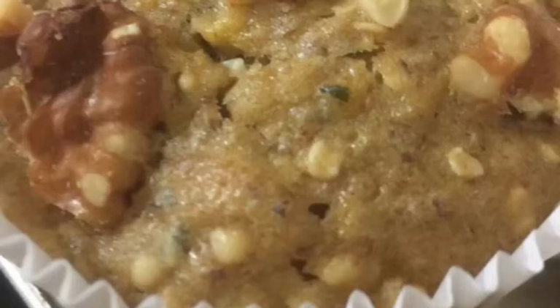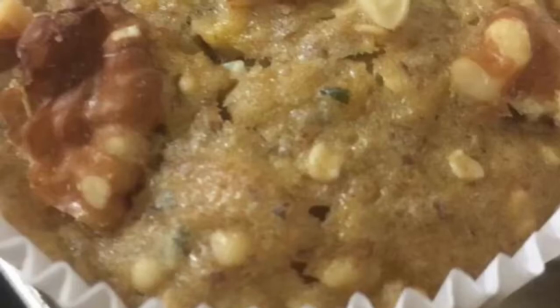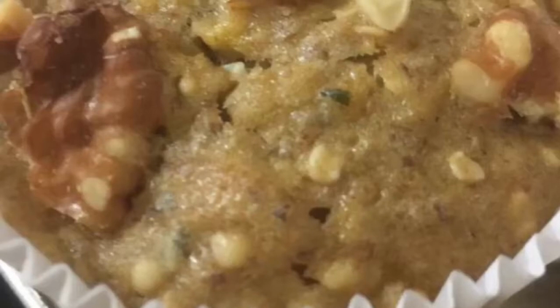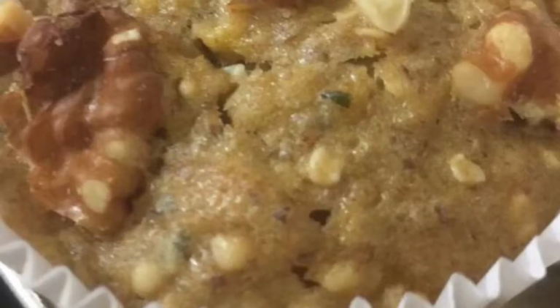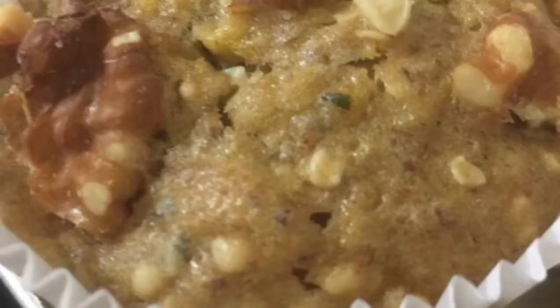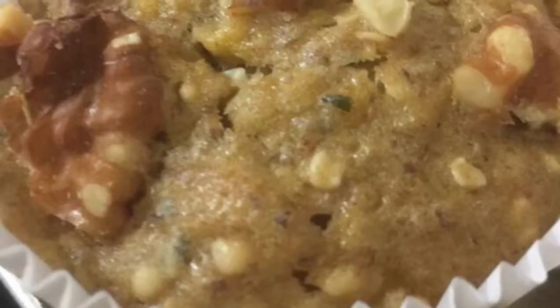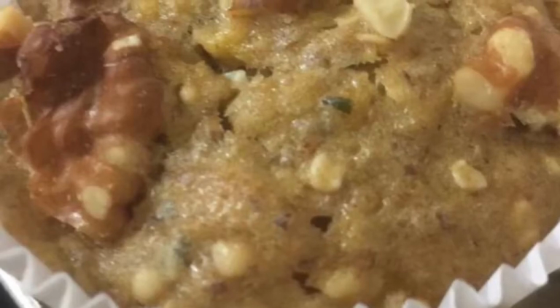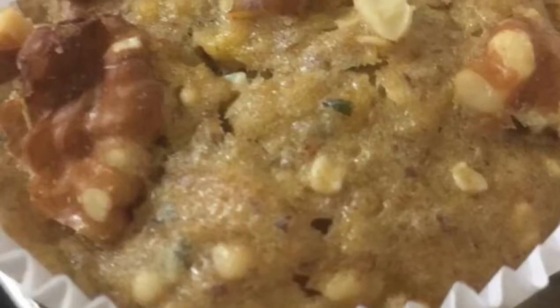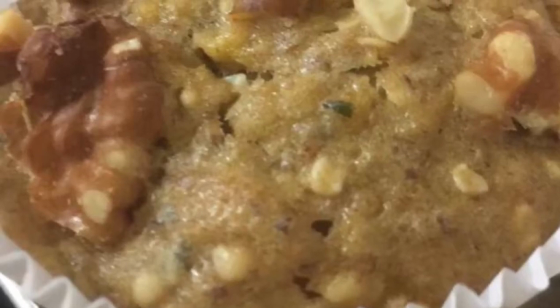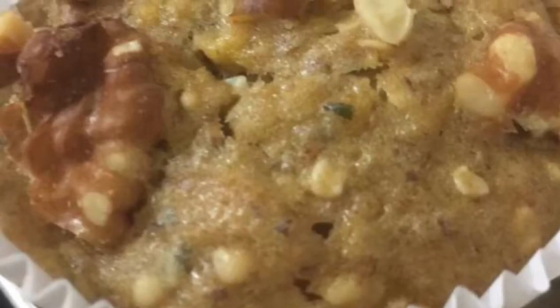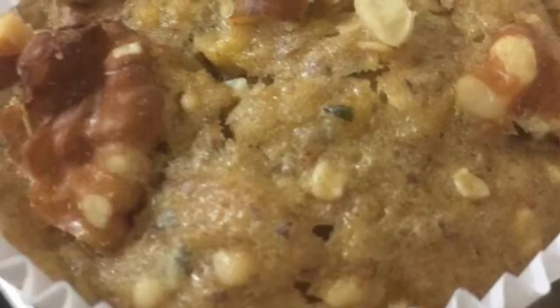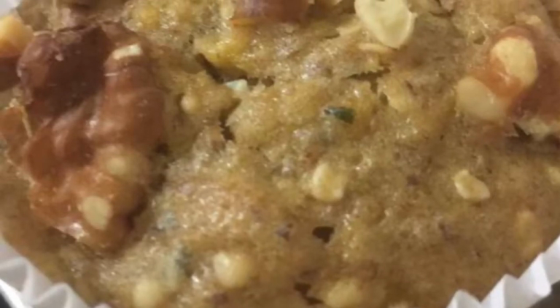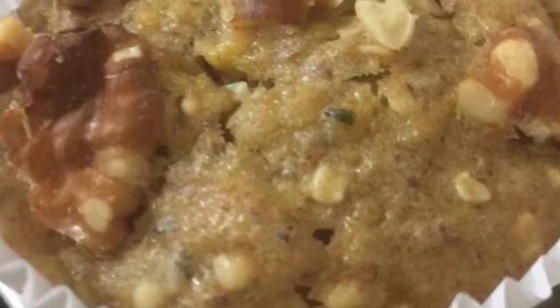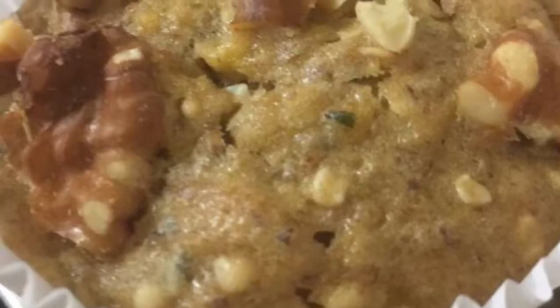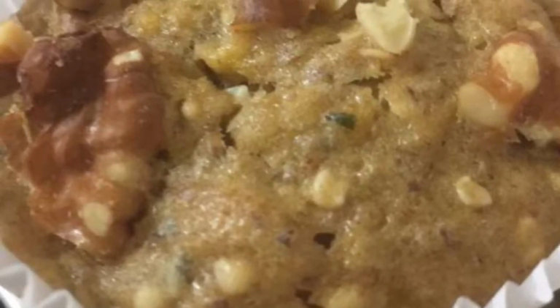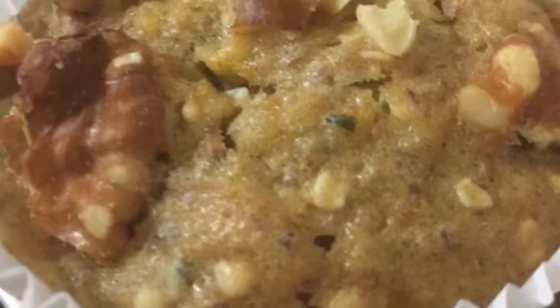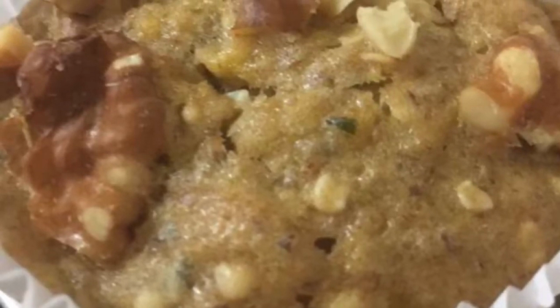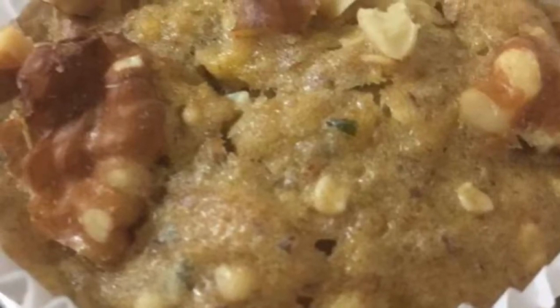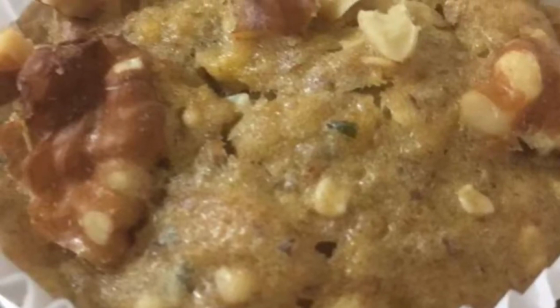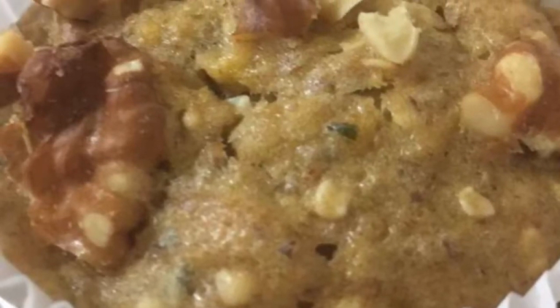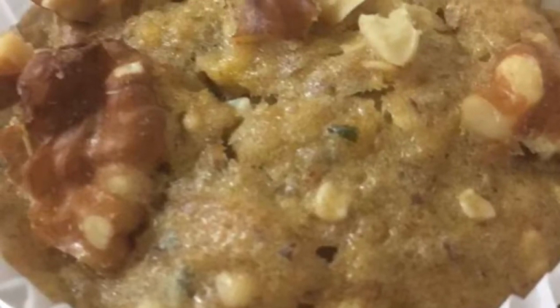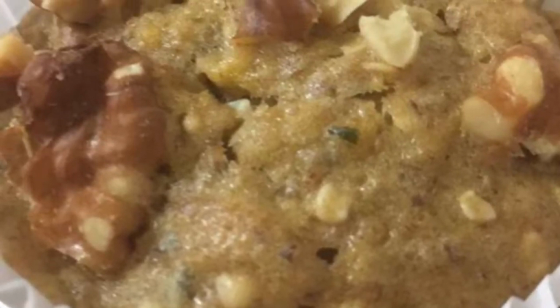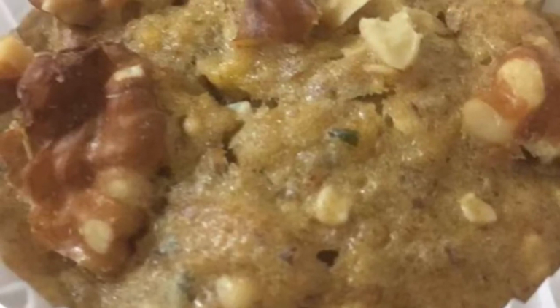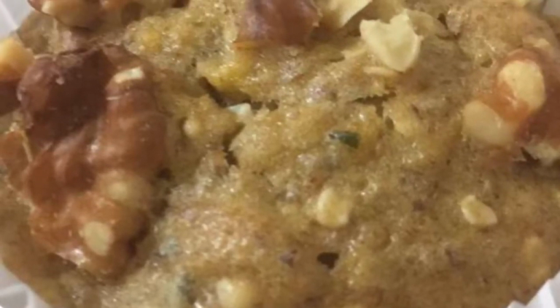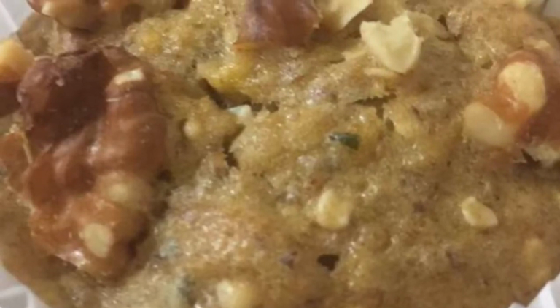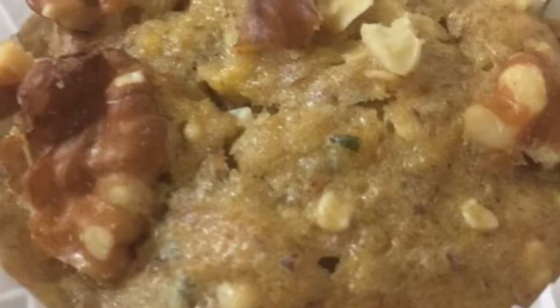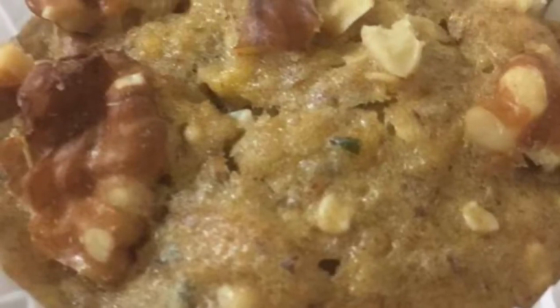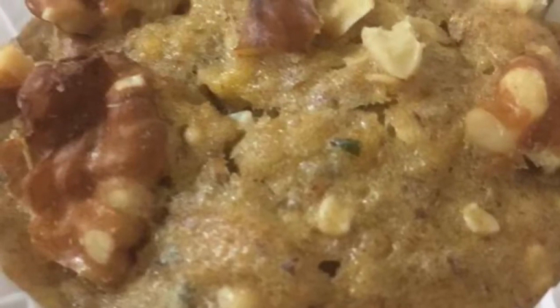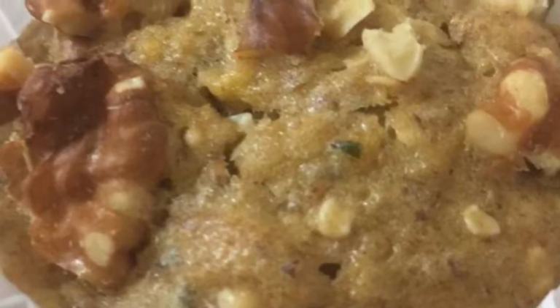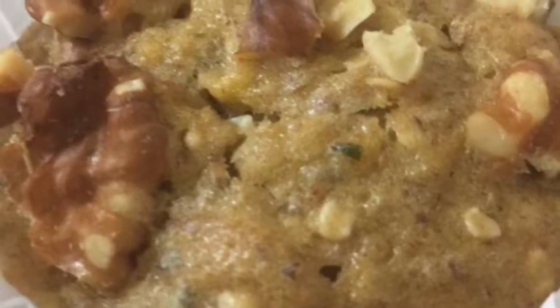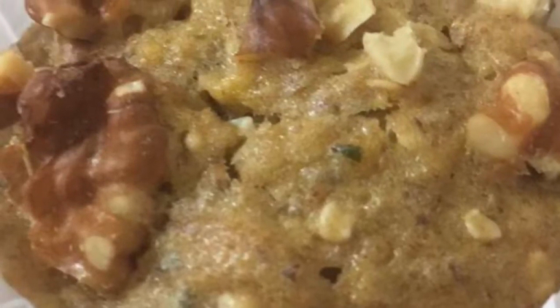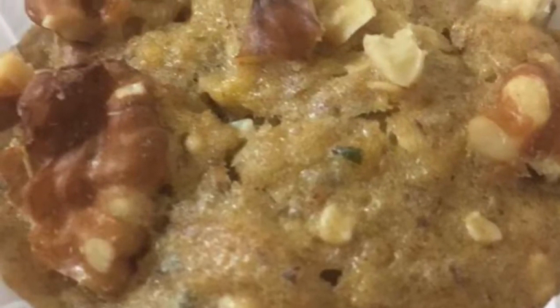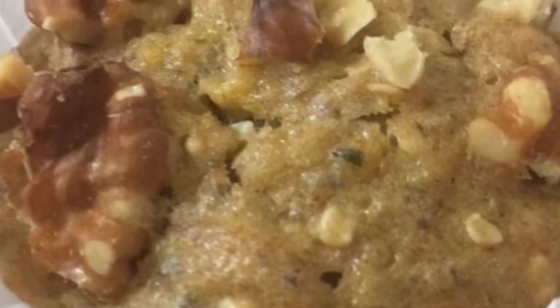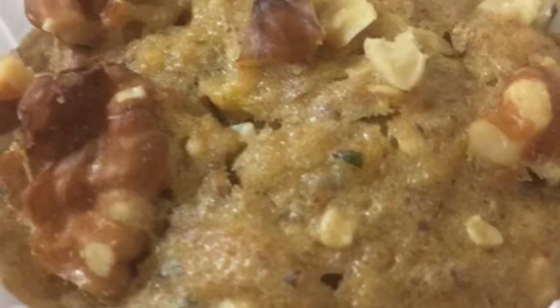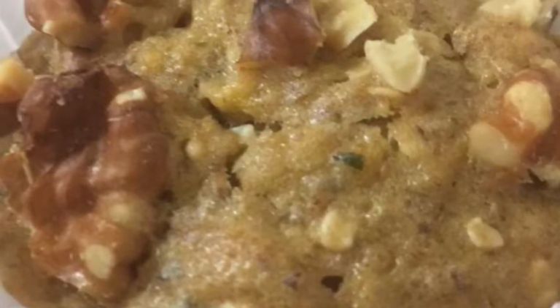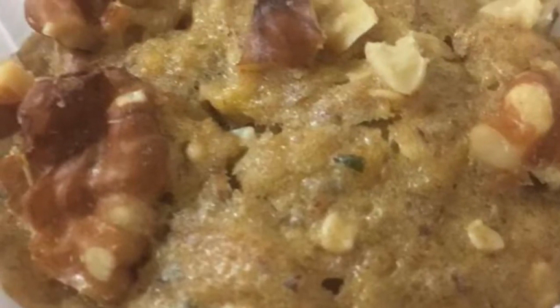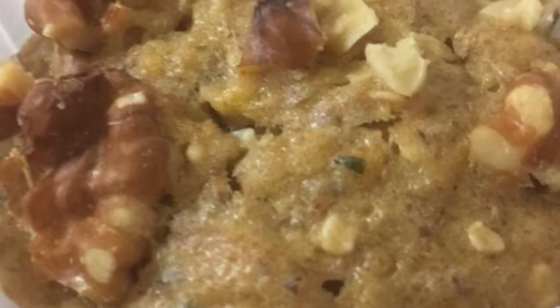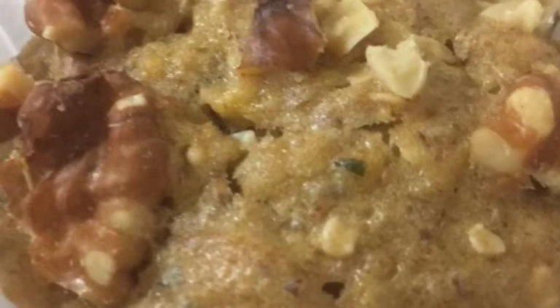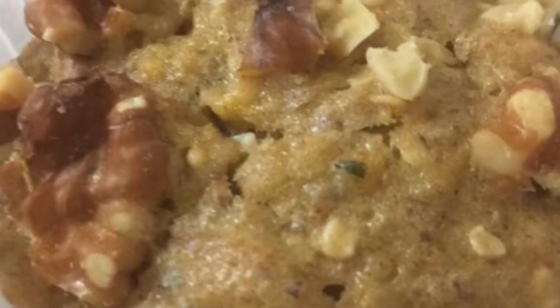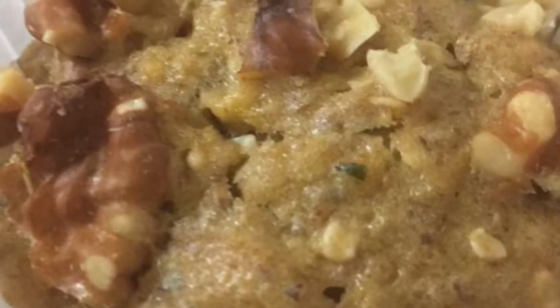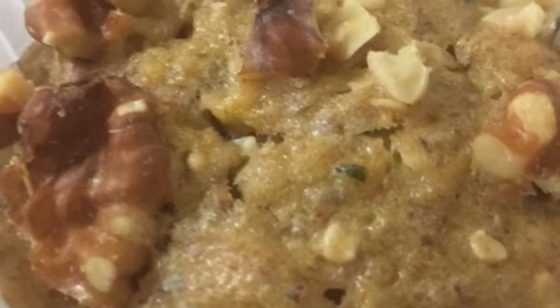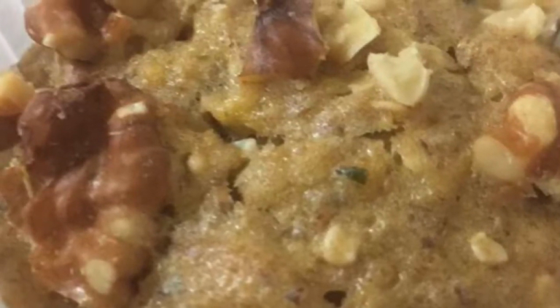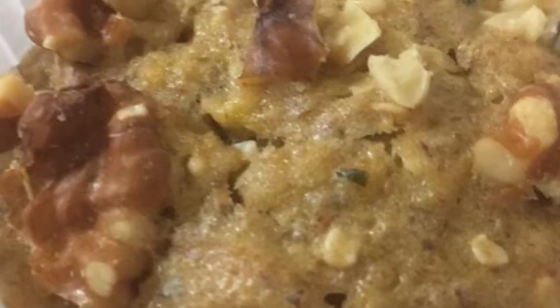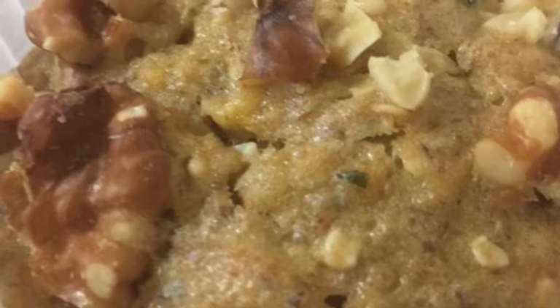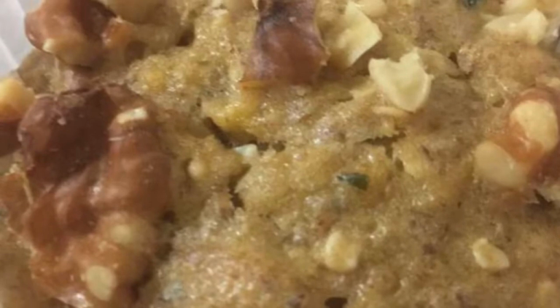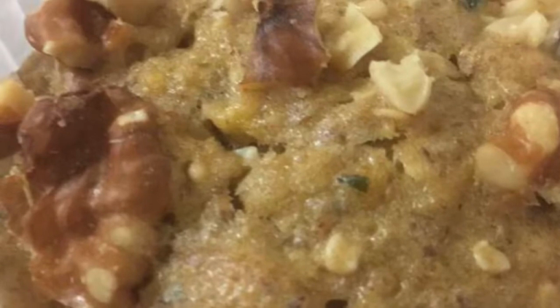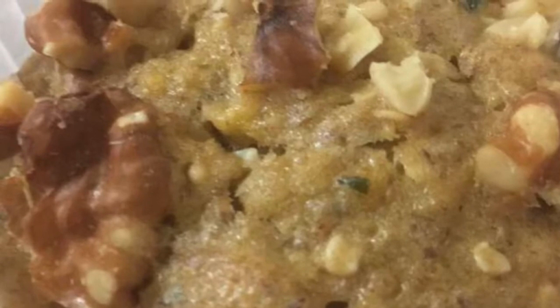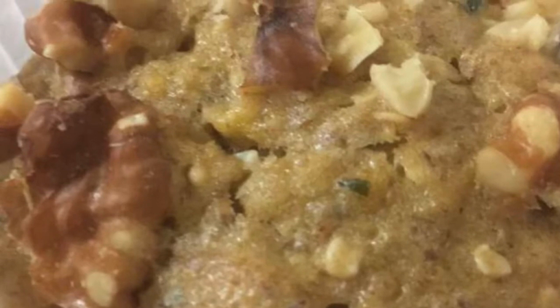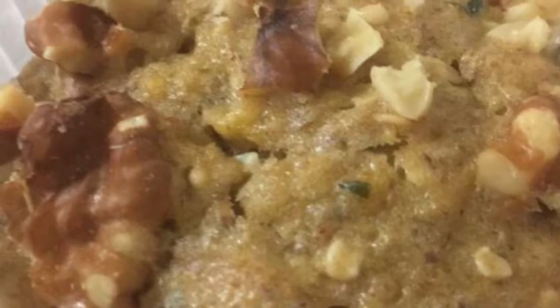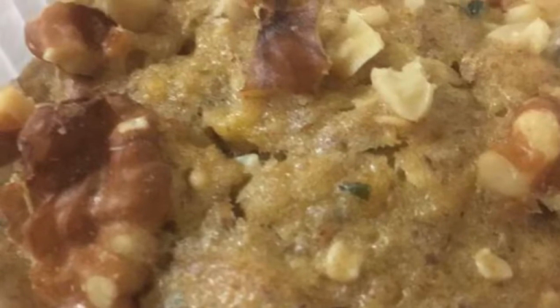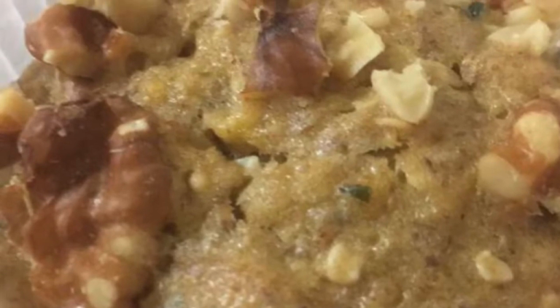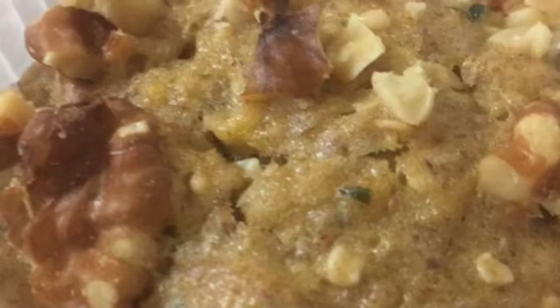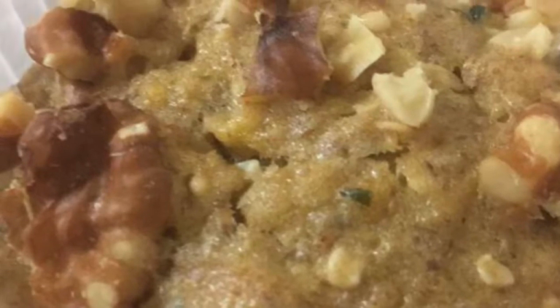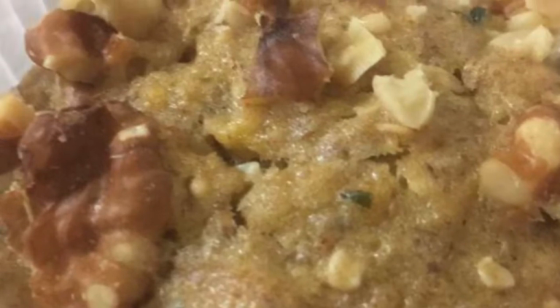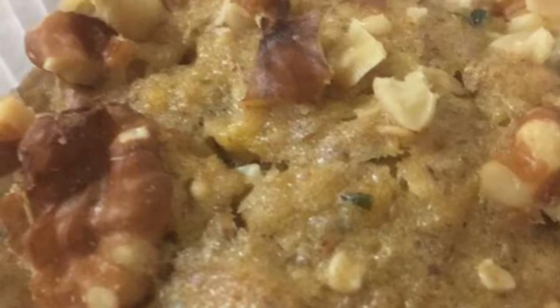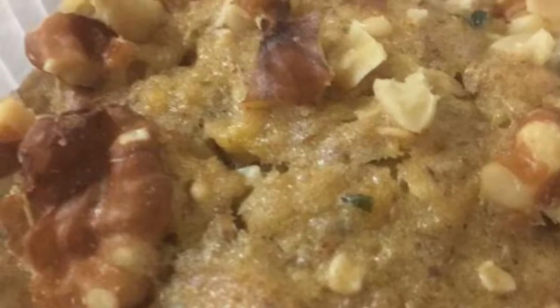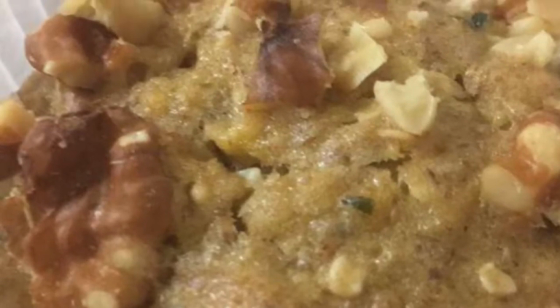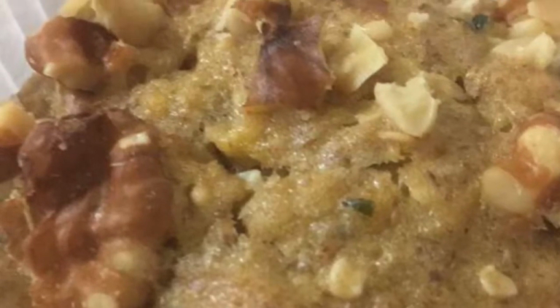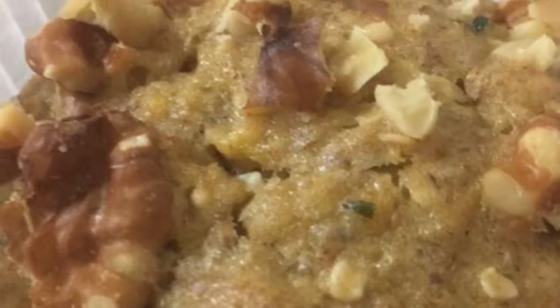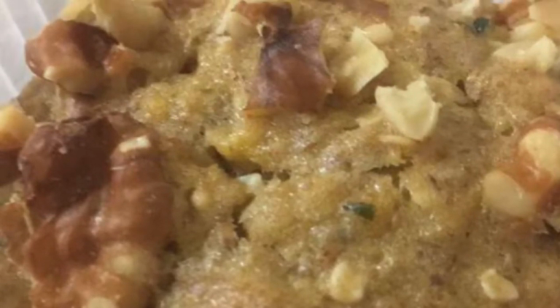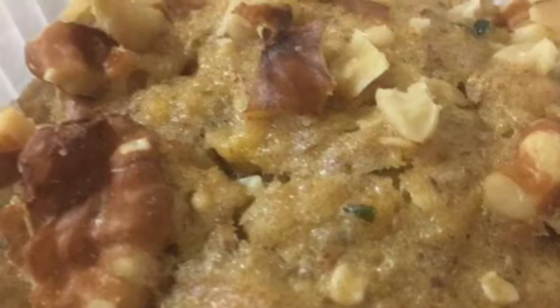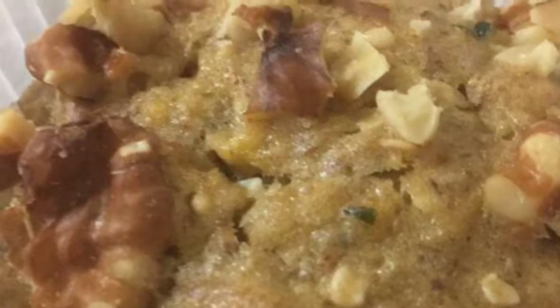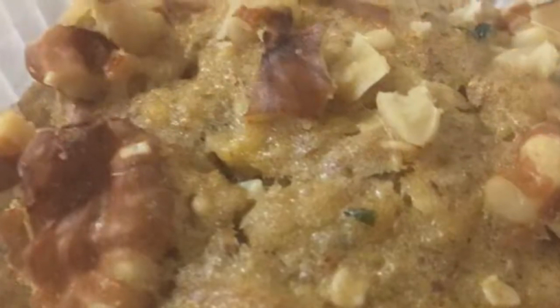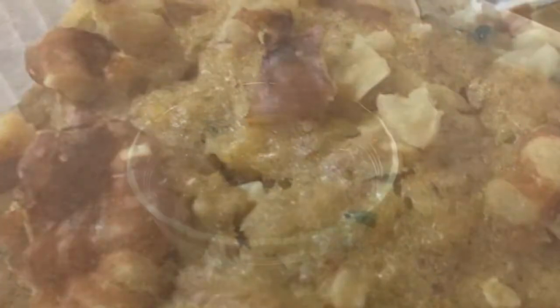Hey guys, so today I wanted to share with you how to make these walnut muffins. Like all my other videos, all the recipes are in the description below.